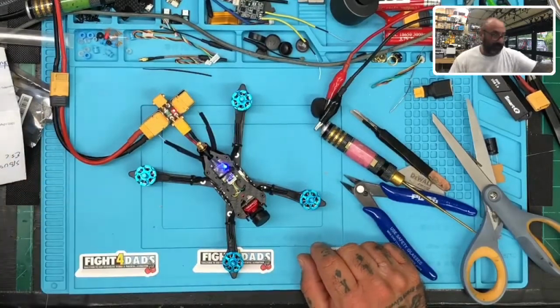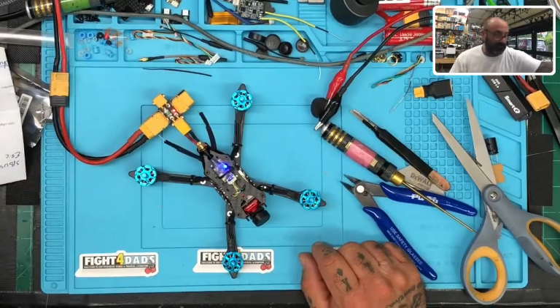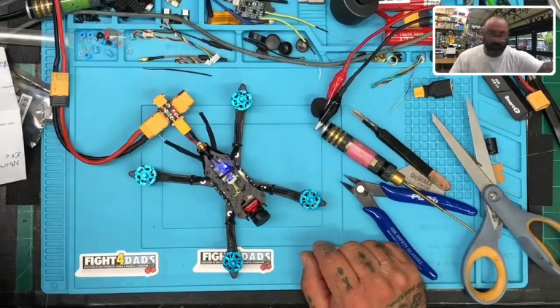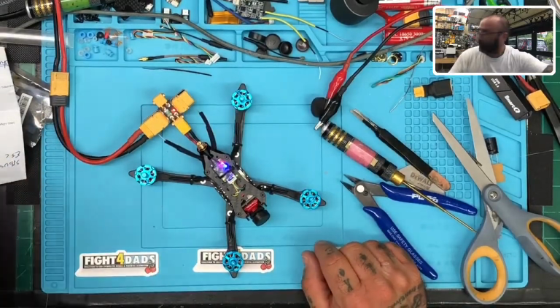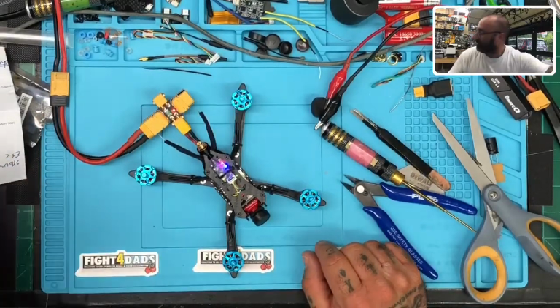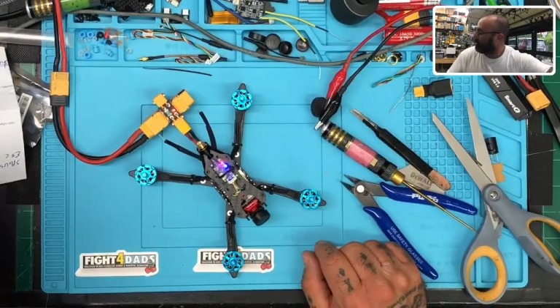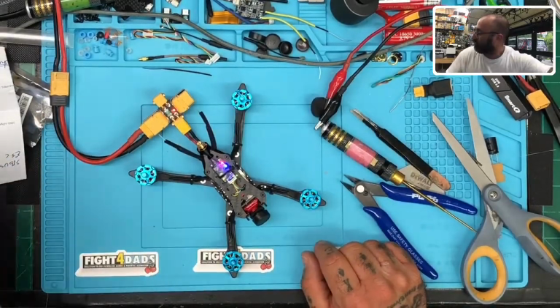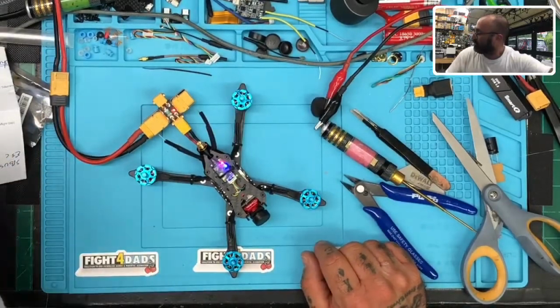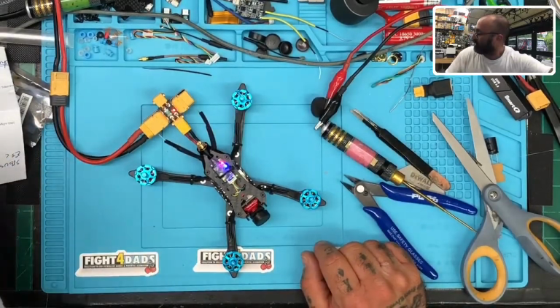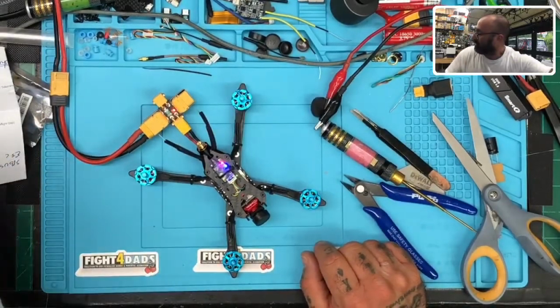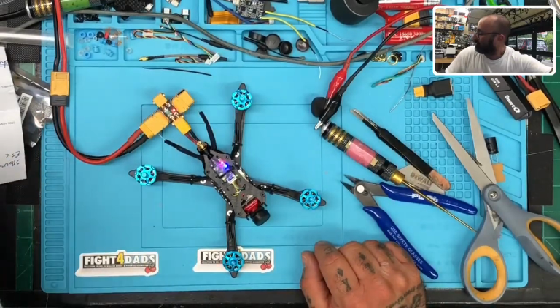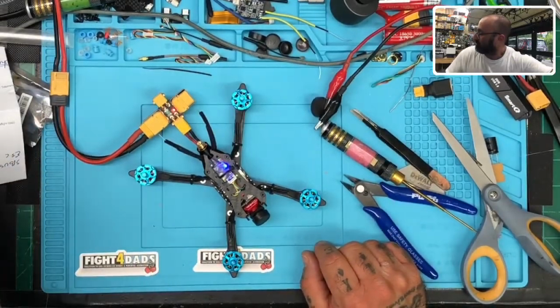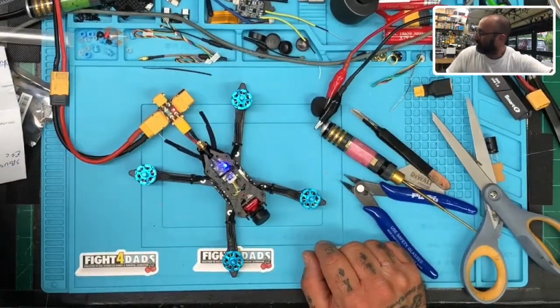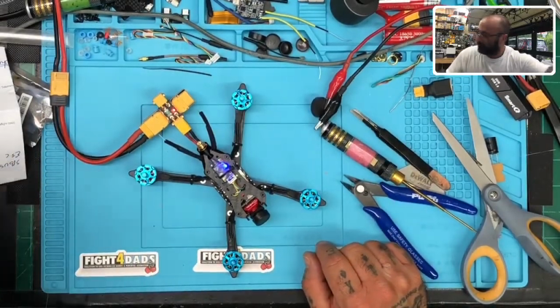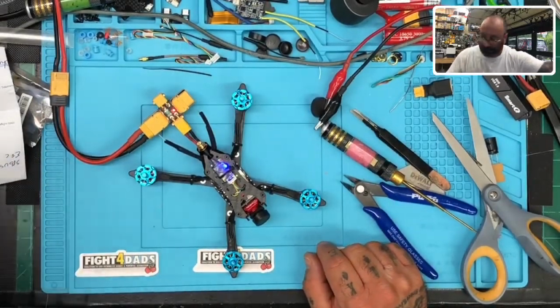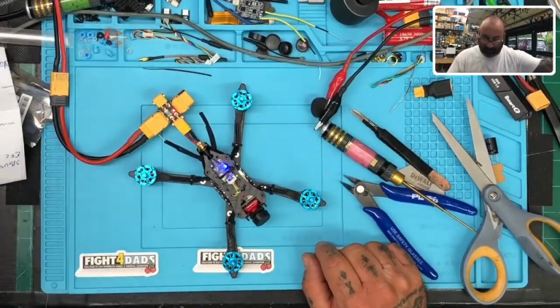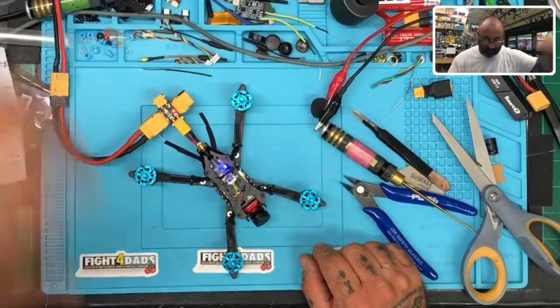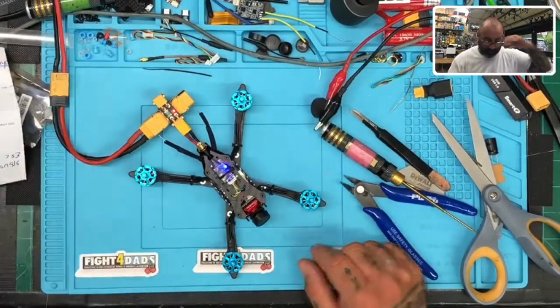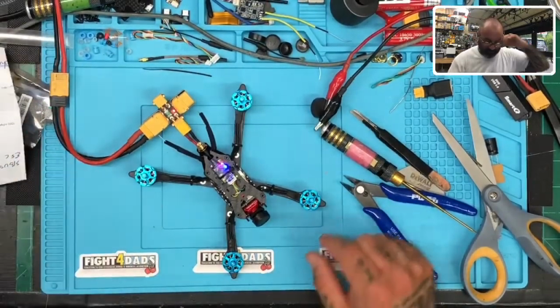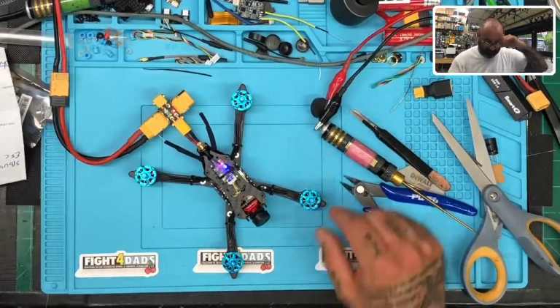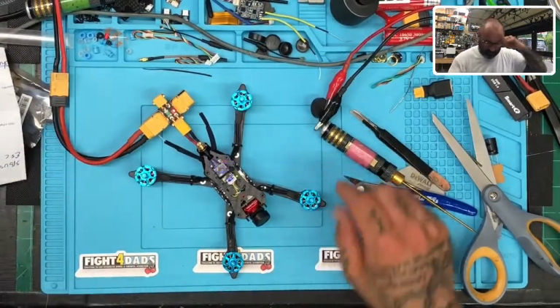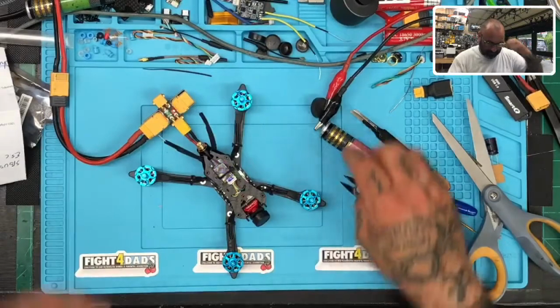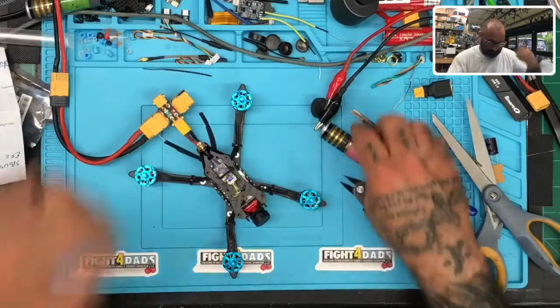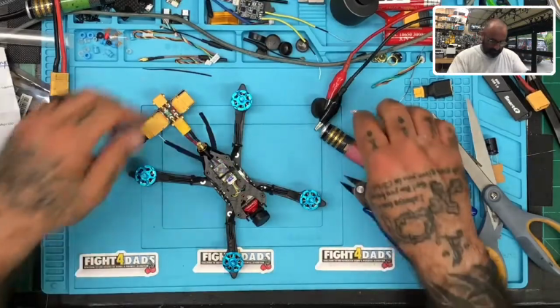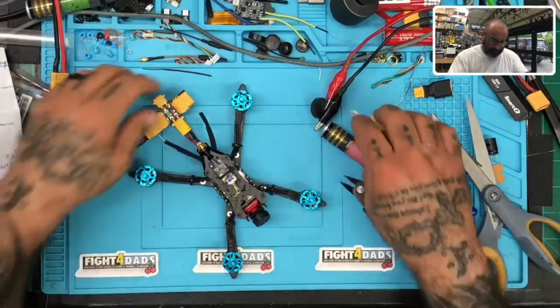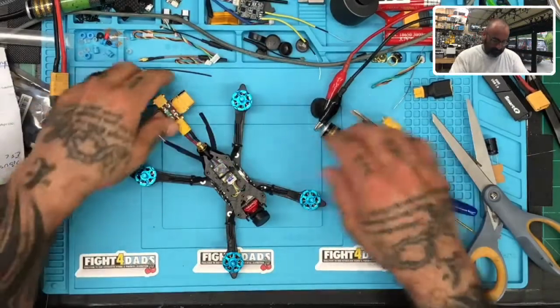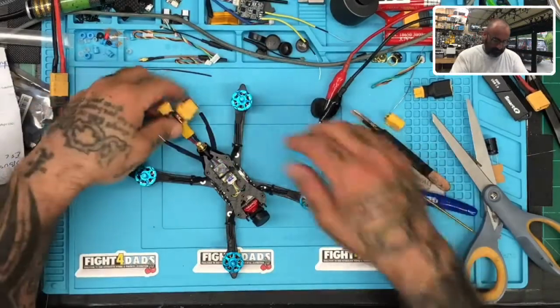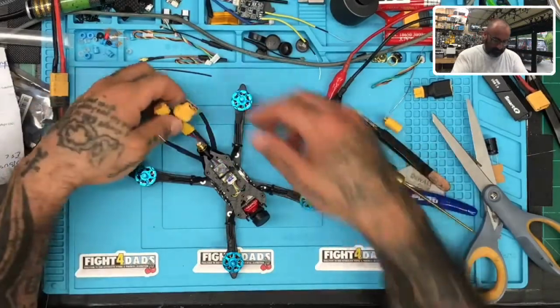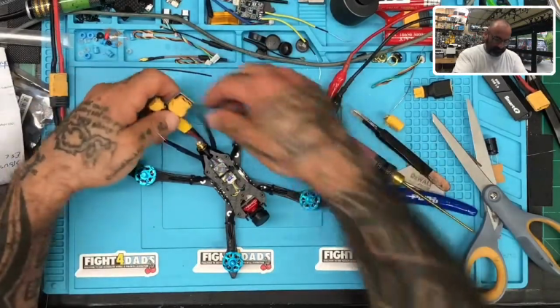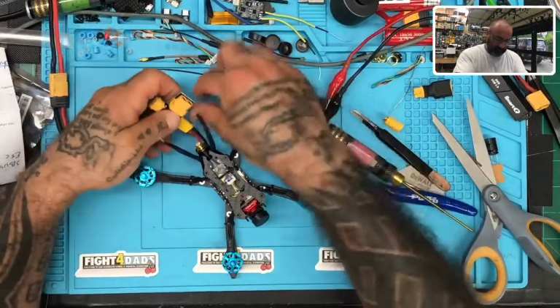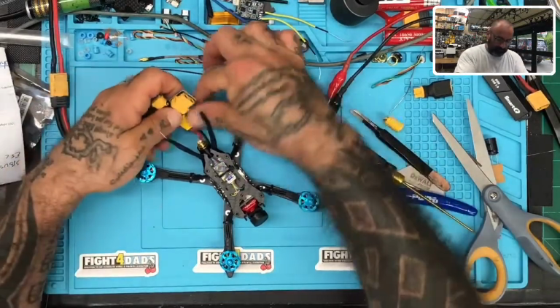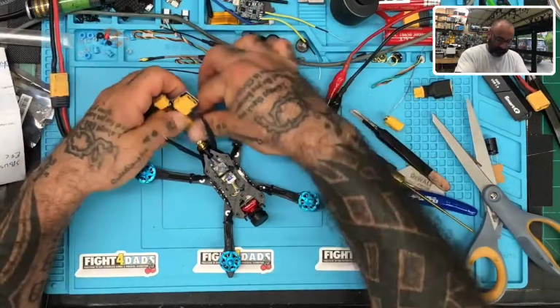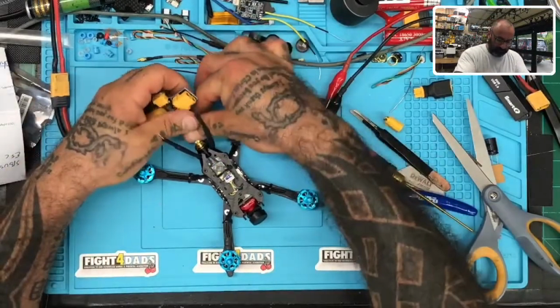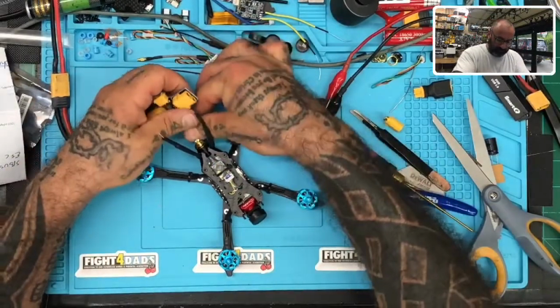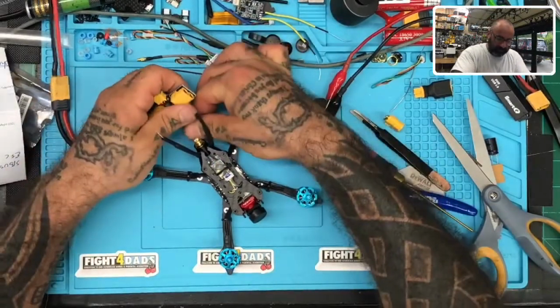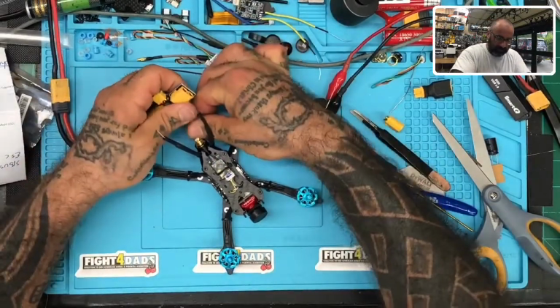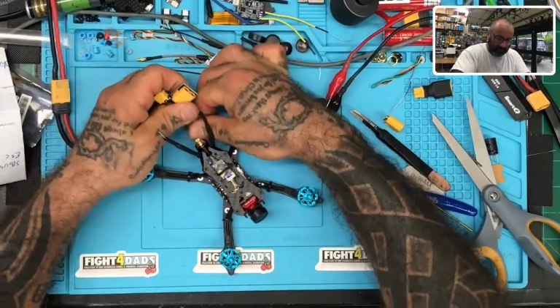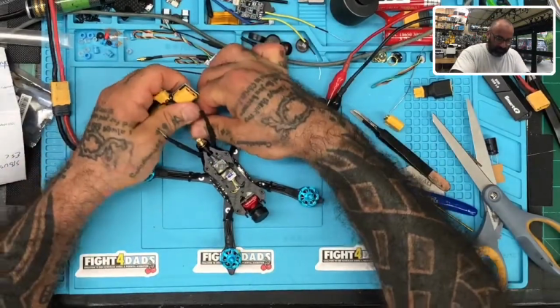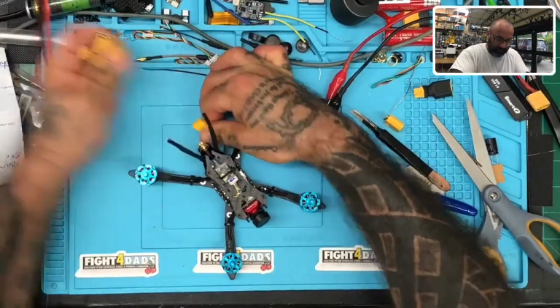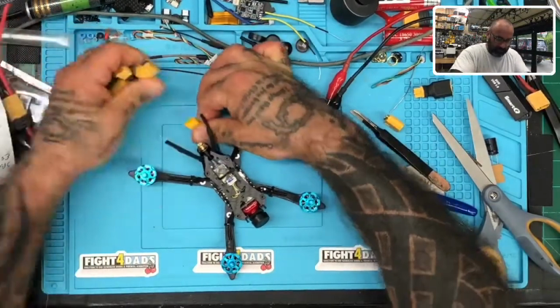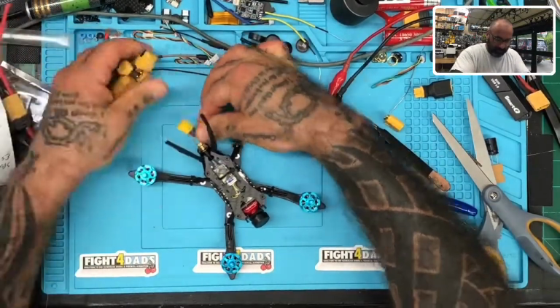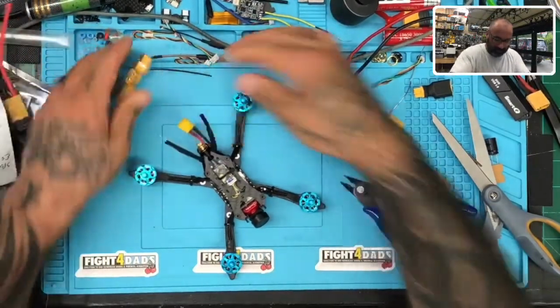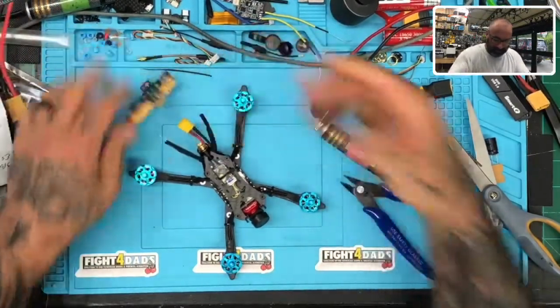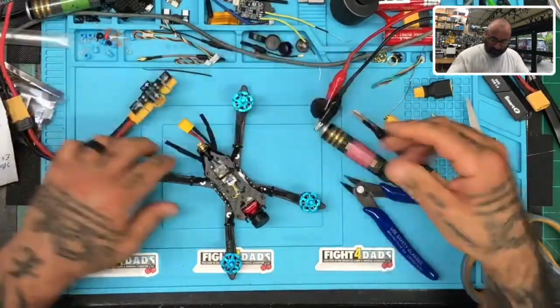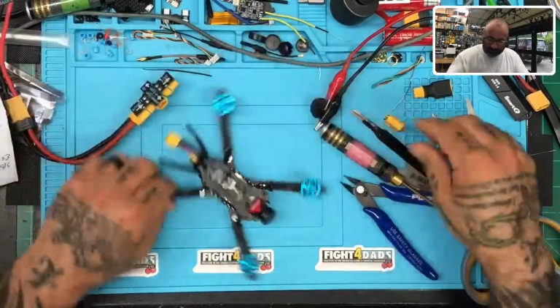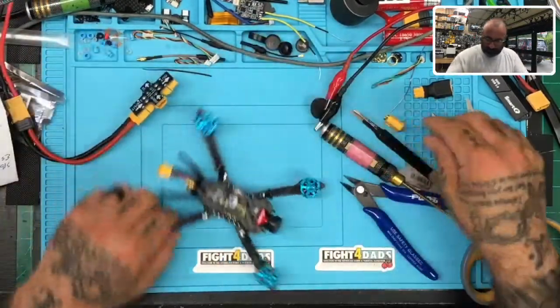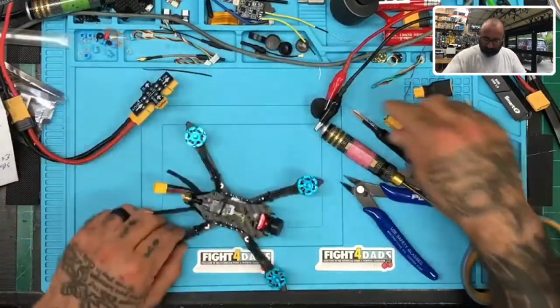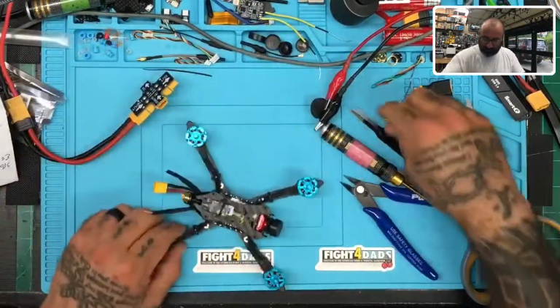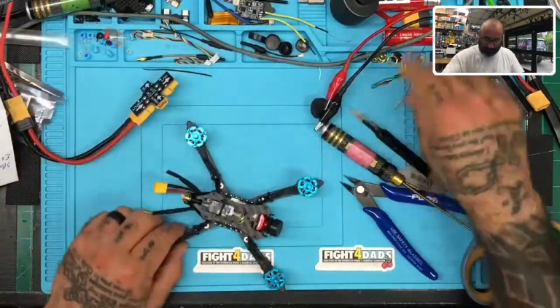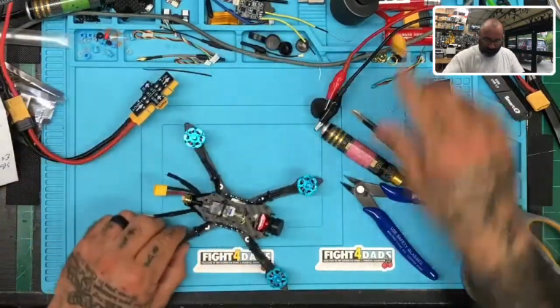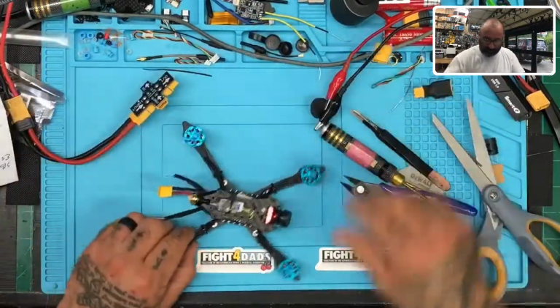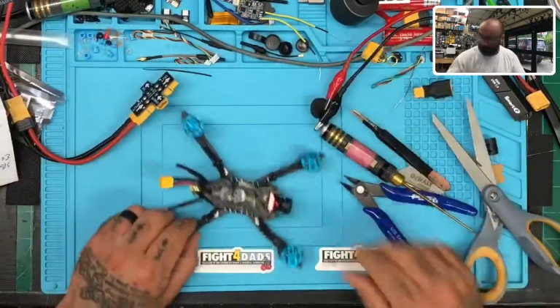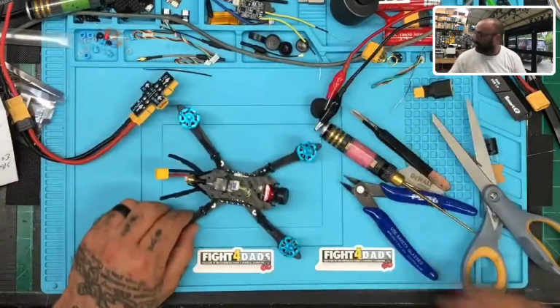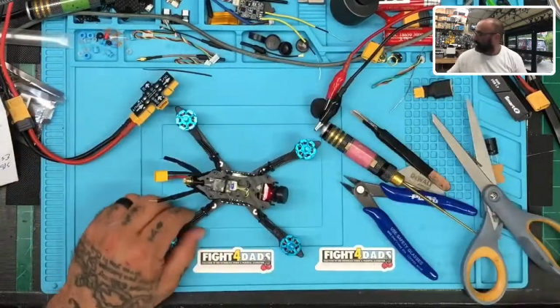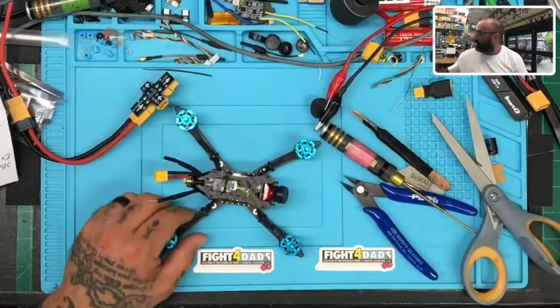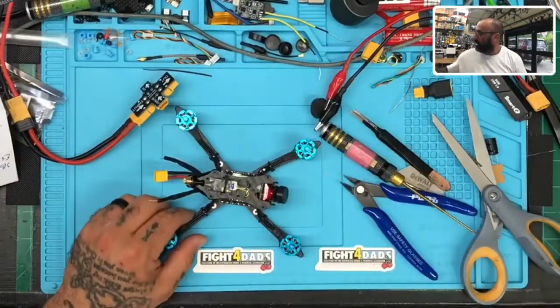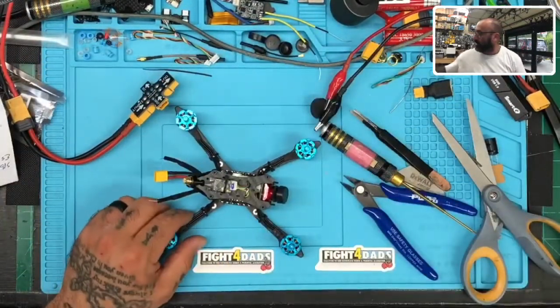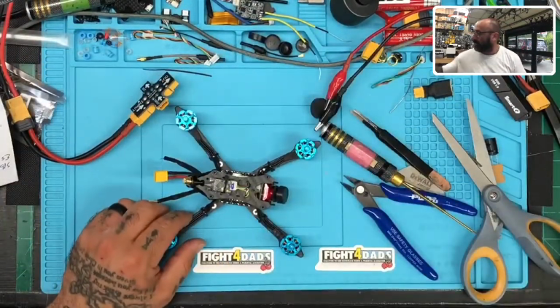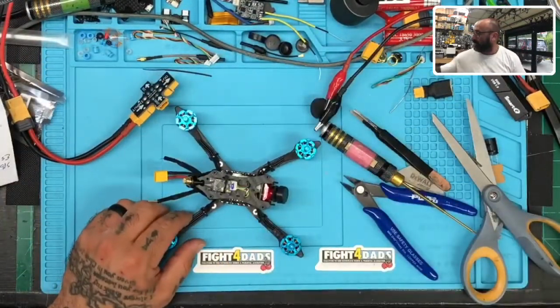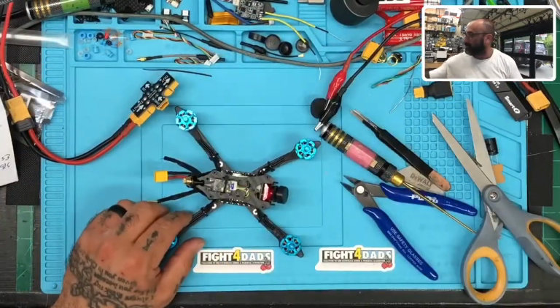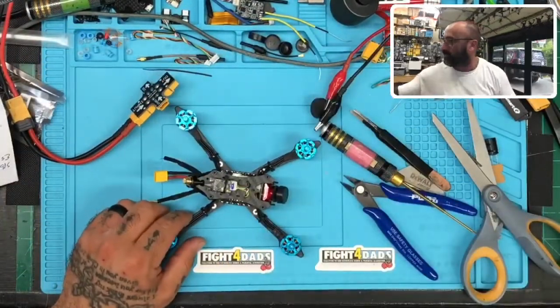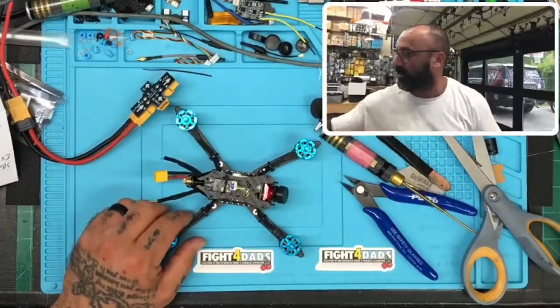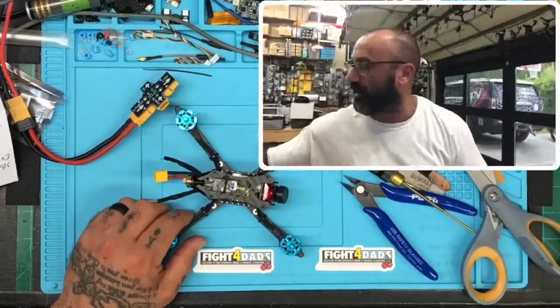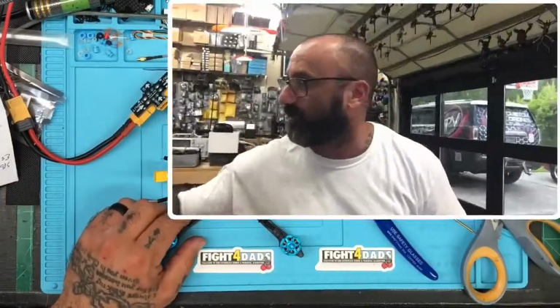Everything looks good. So that's a real quick video — just like I said, a real simple way to get this done. It's very easy for the customer who says he doesn't want it up here and wants to shove it somewhere else — no problem. I'm going to box this up for the customer and that should take care of it.